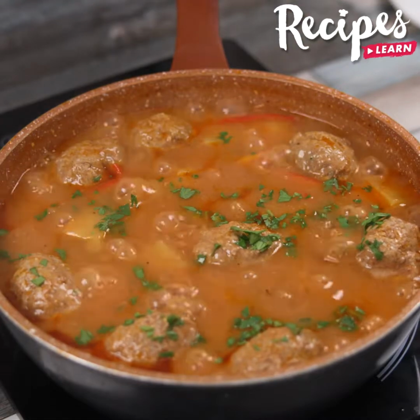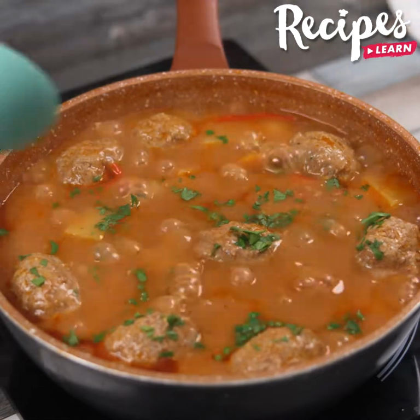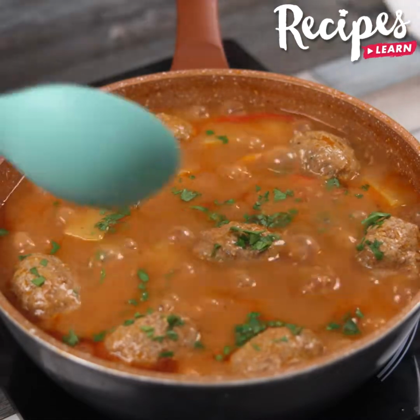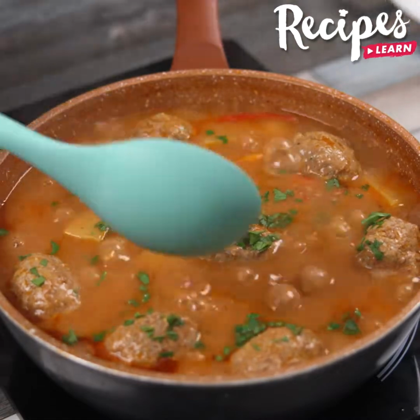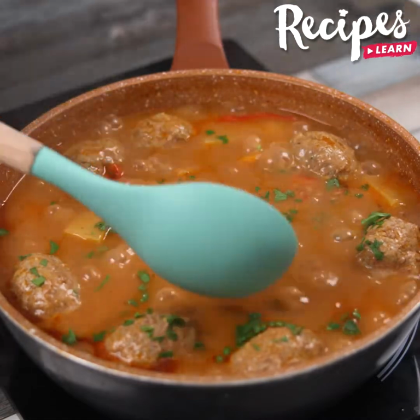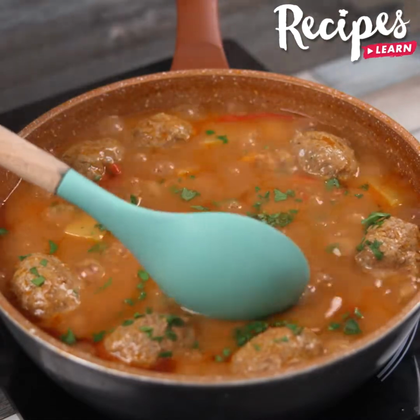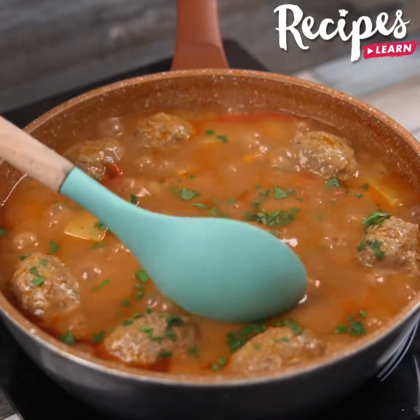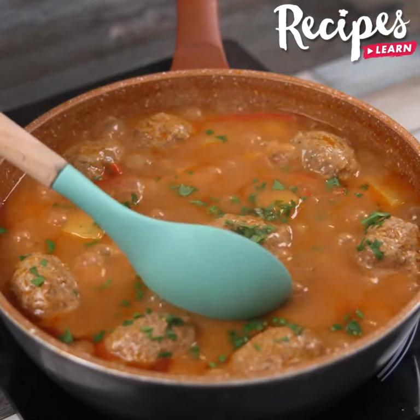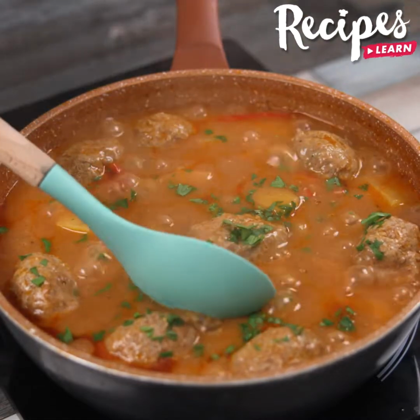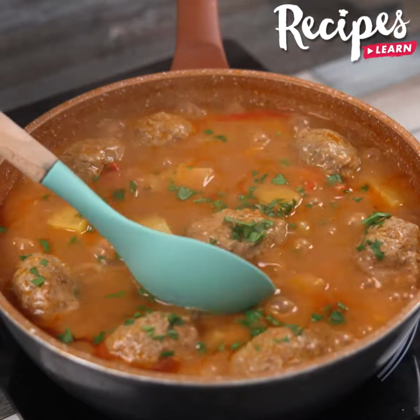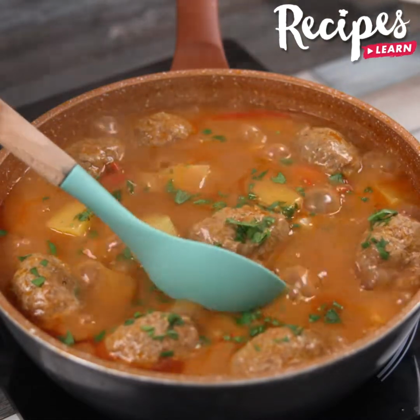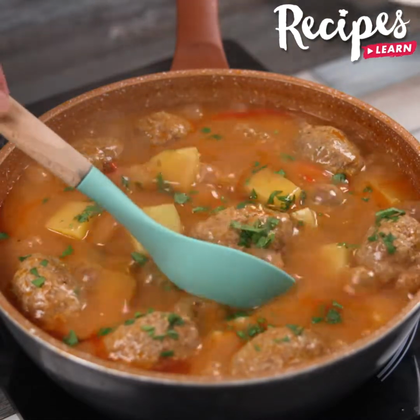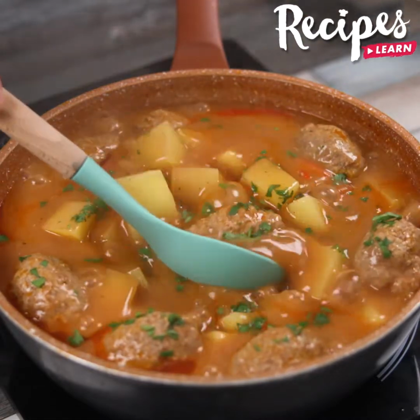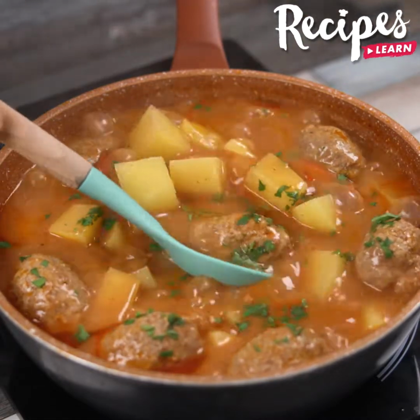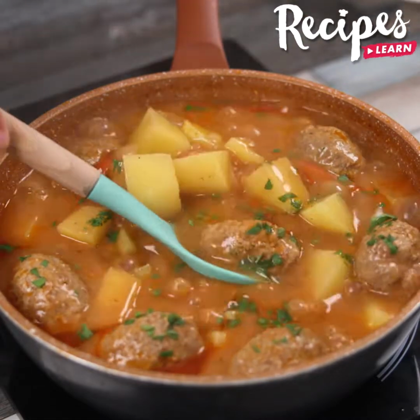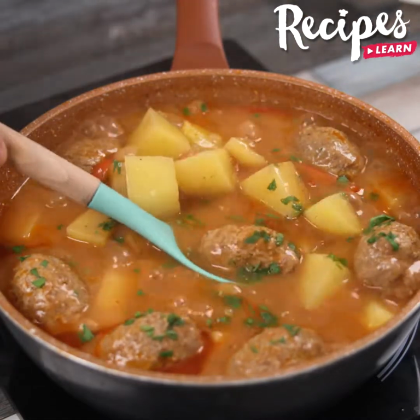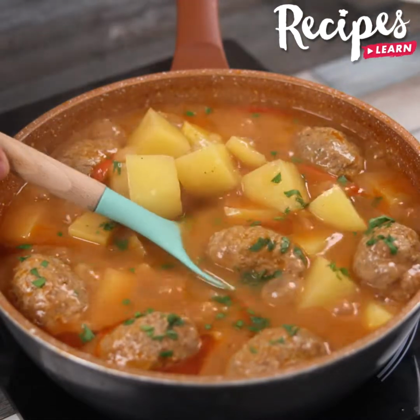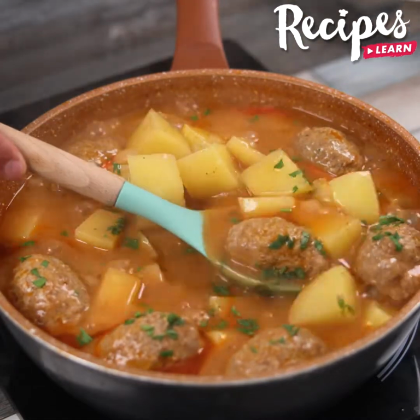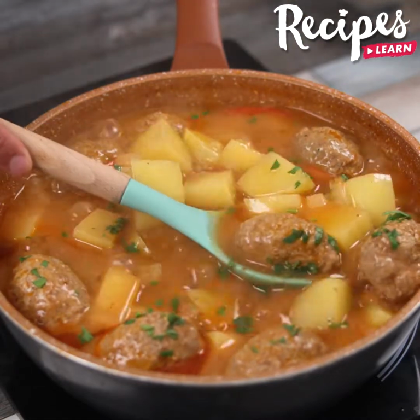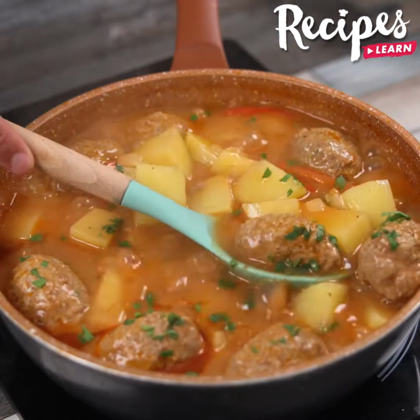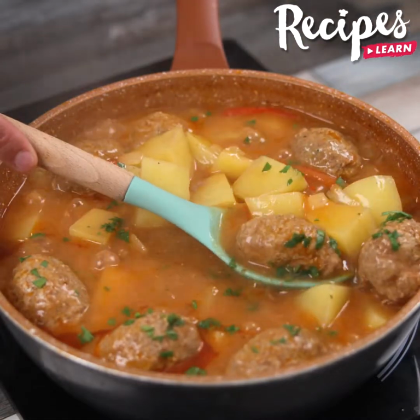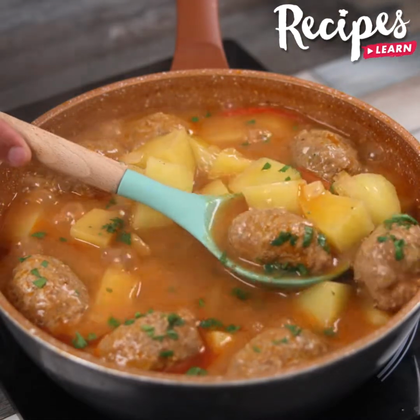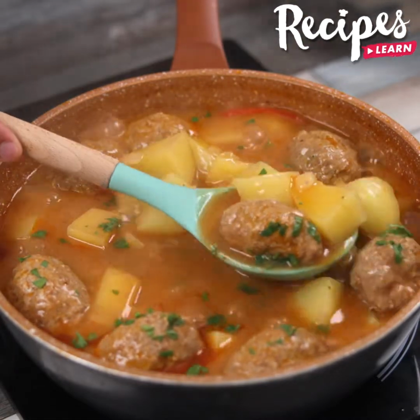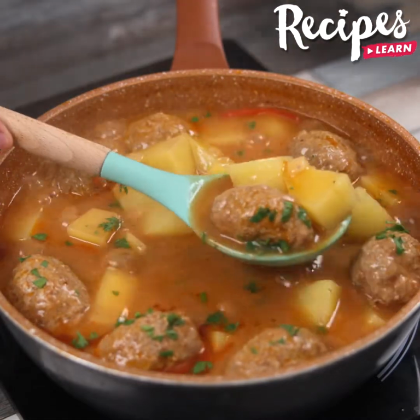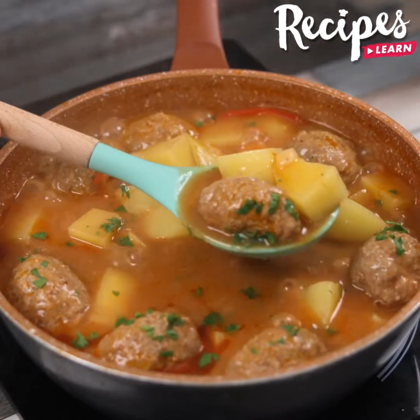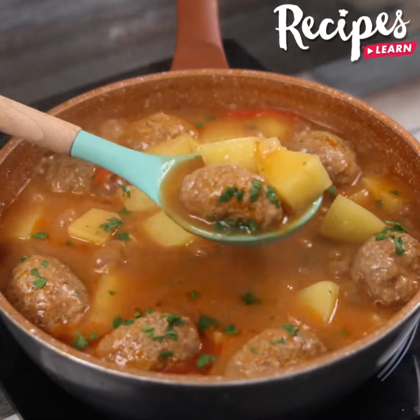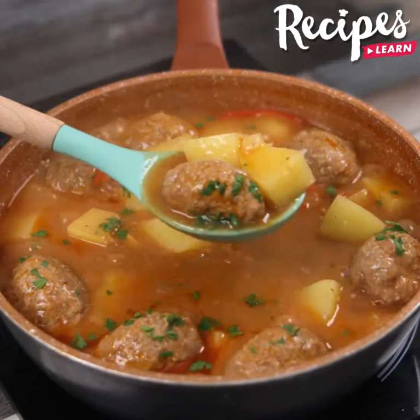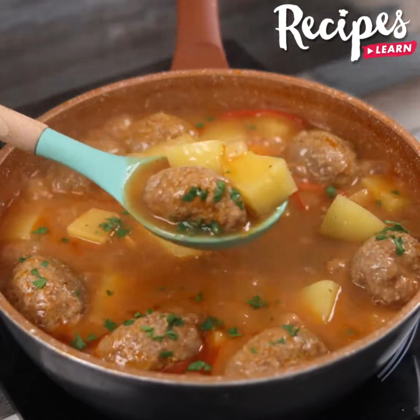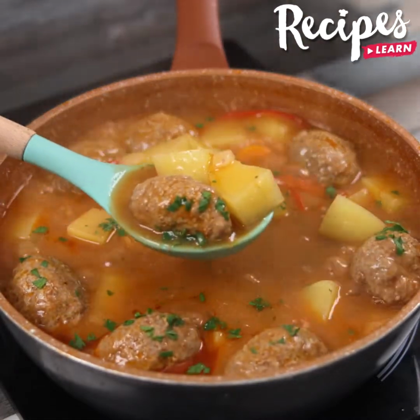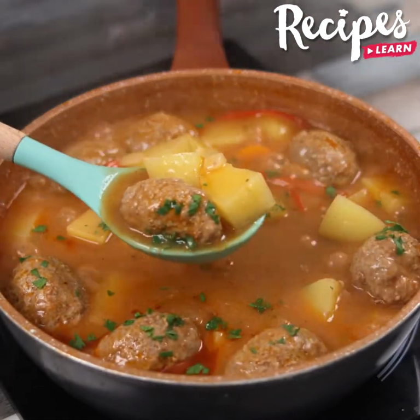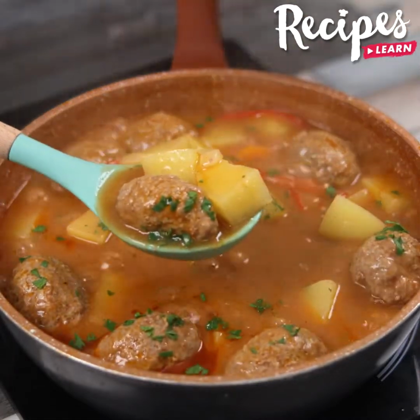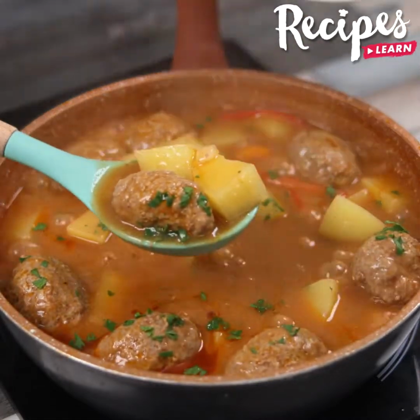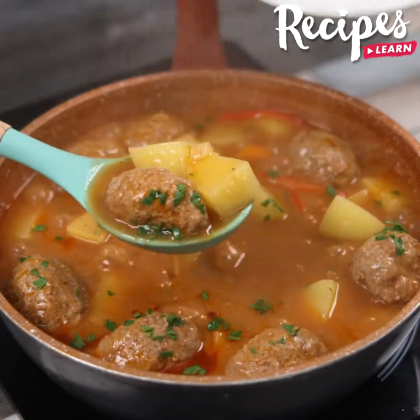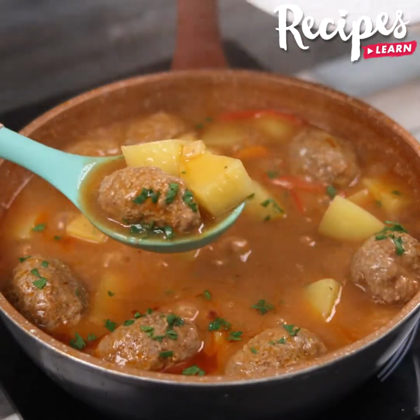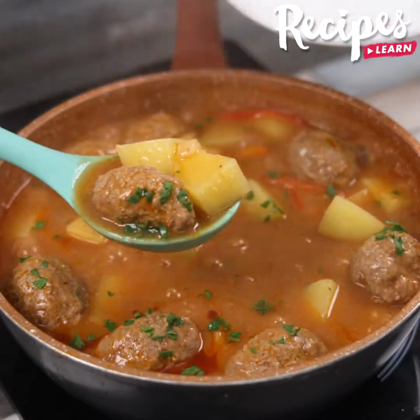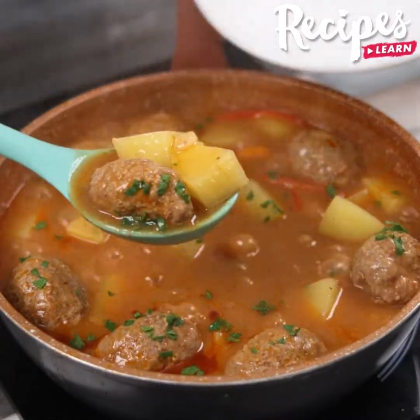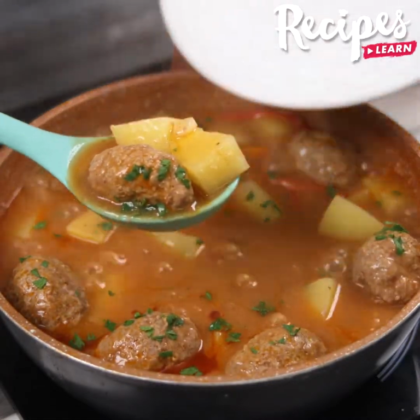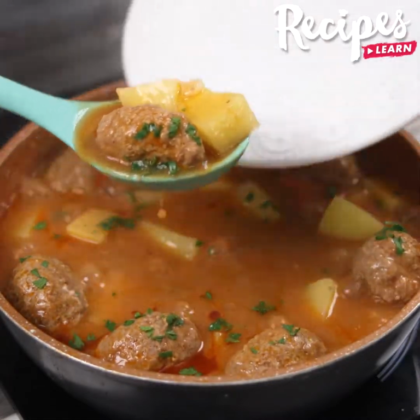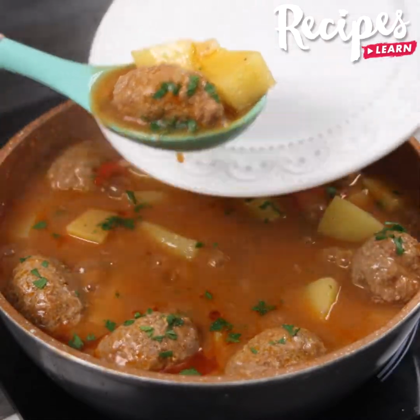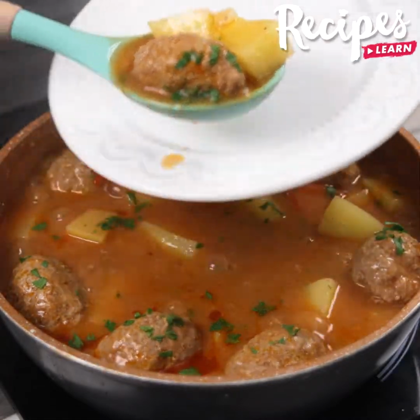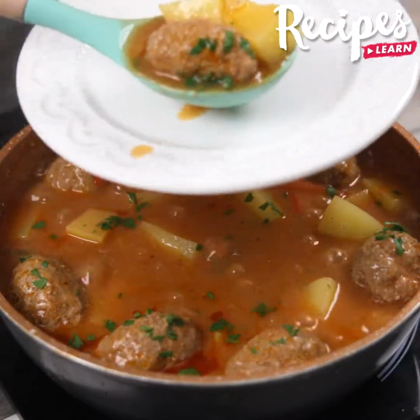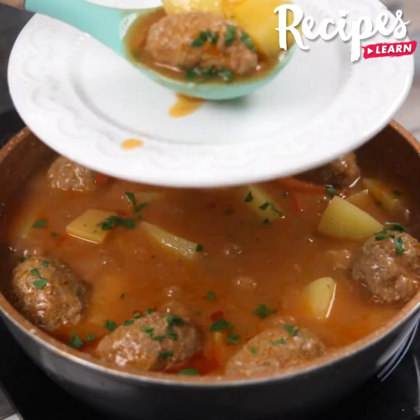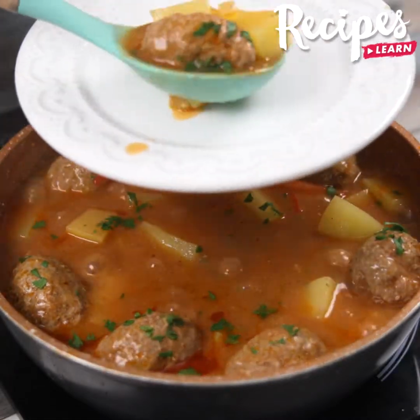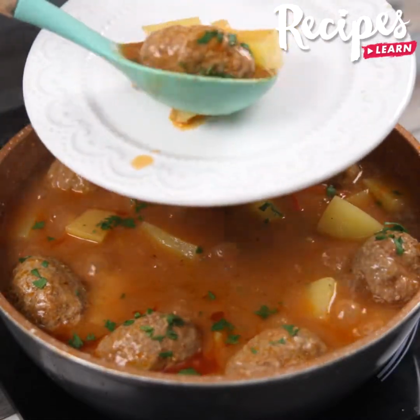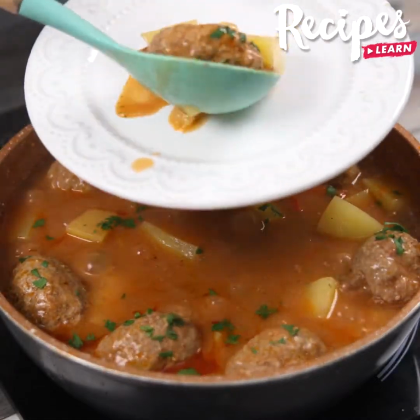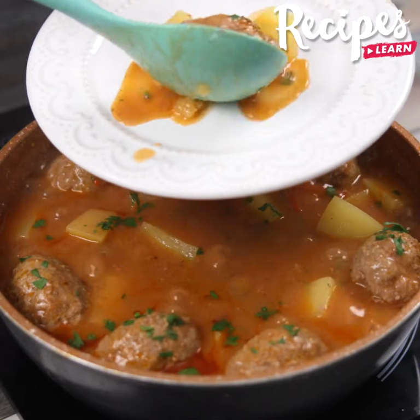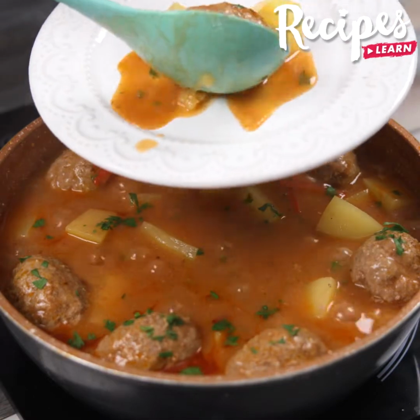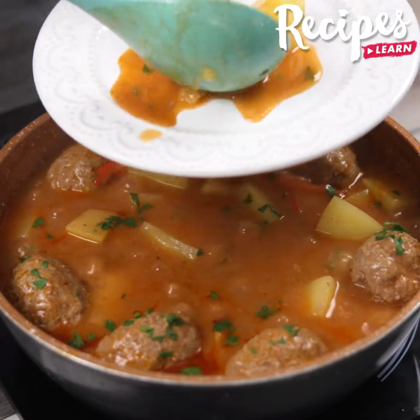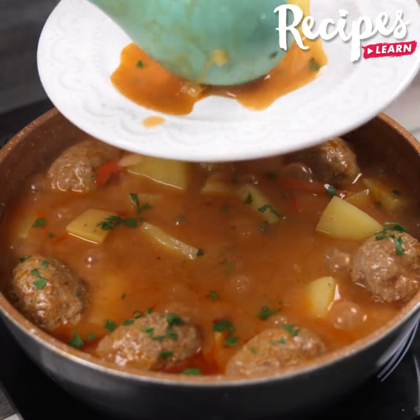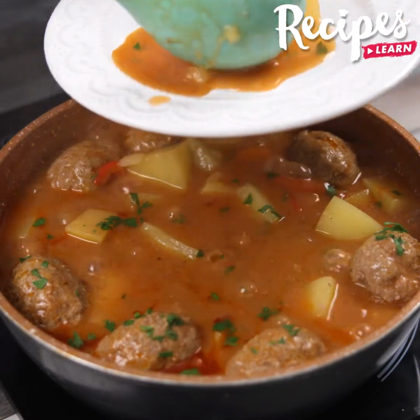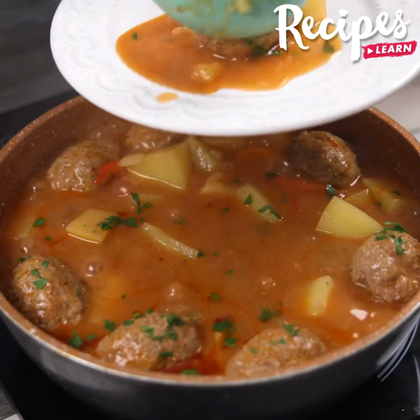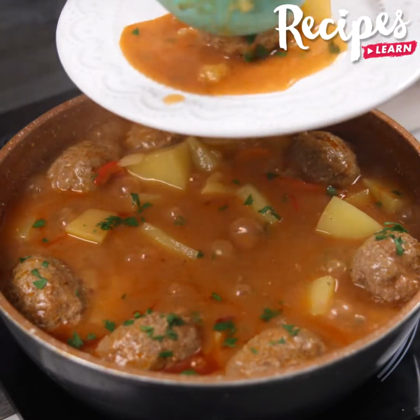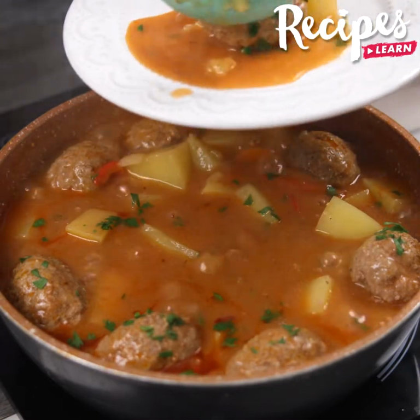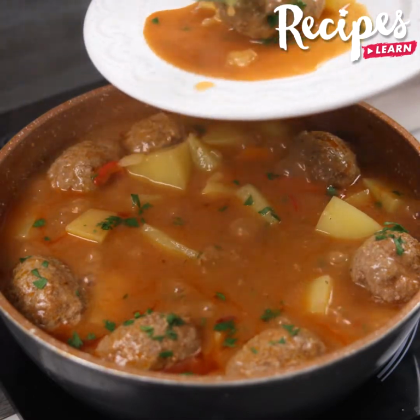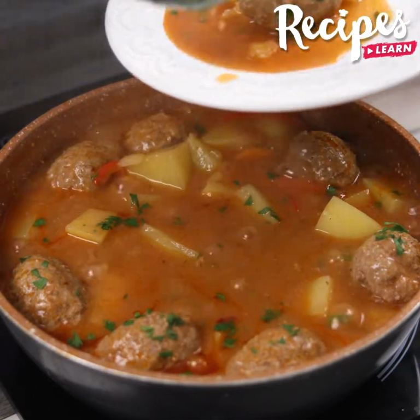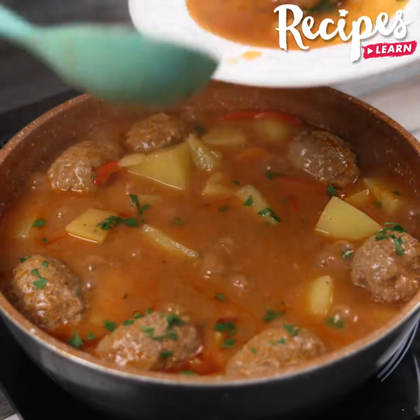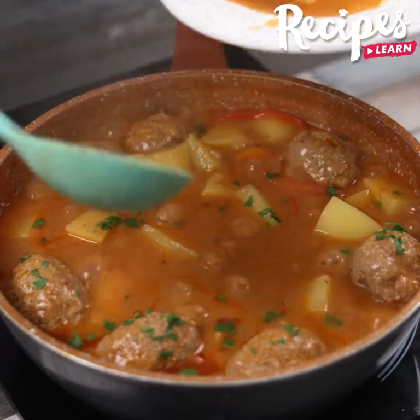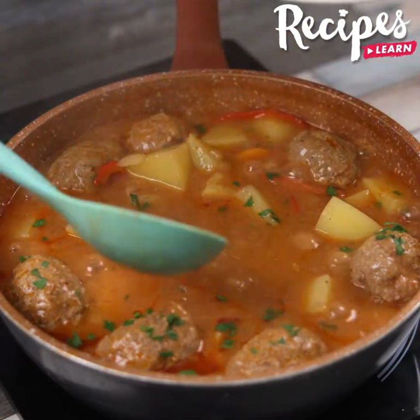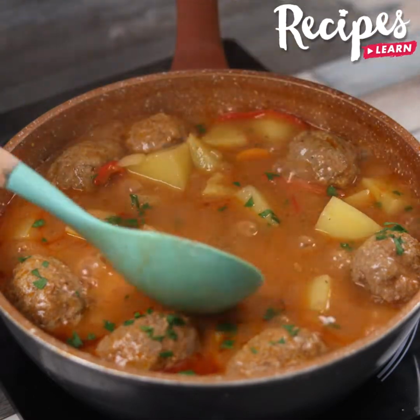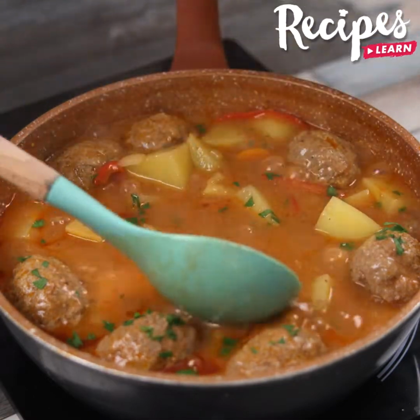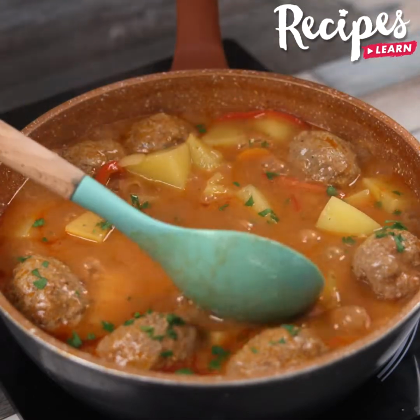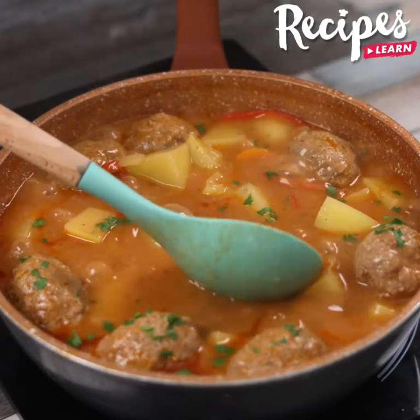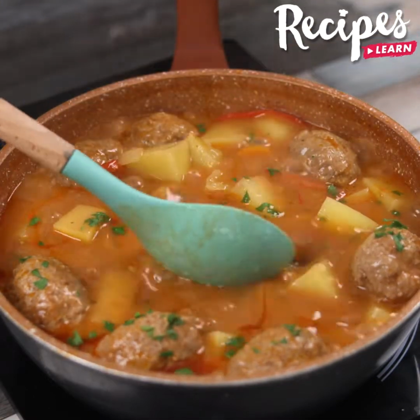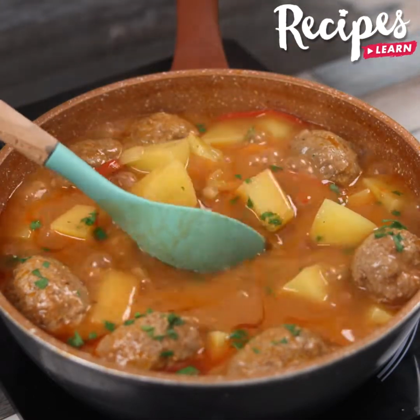Our recipe is ready — look how delicious it is! I hope you enjoyed it. Thank you for watching the video, and see you in the next one.